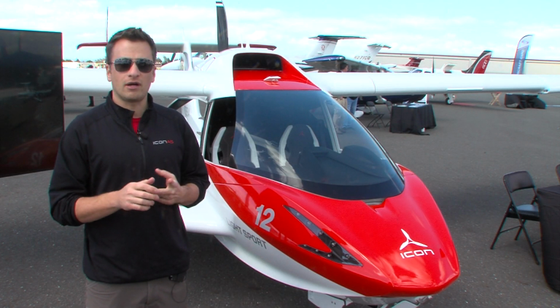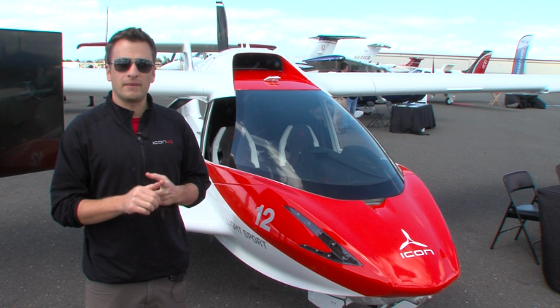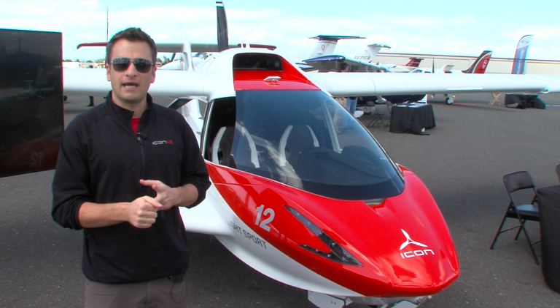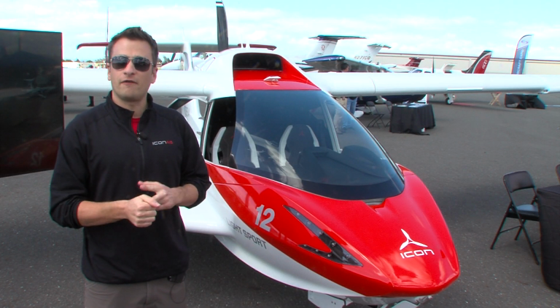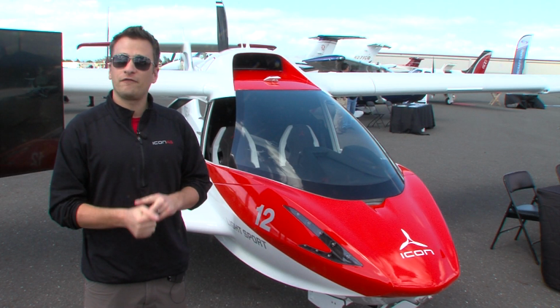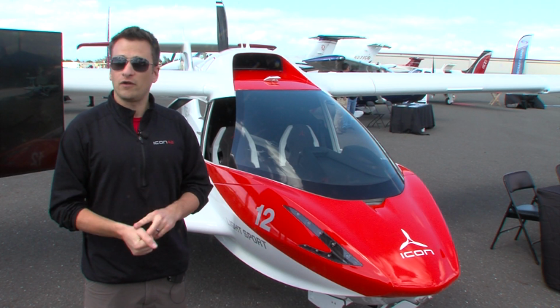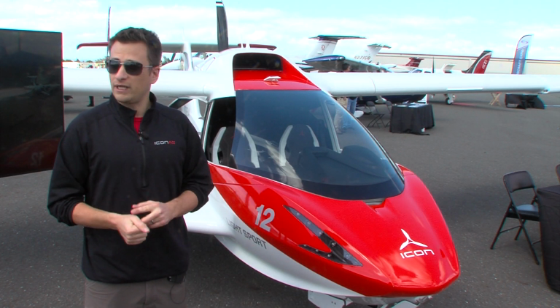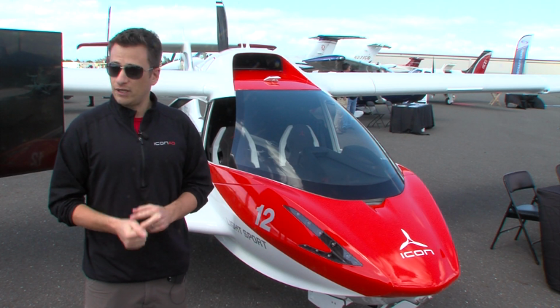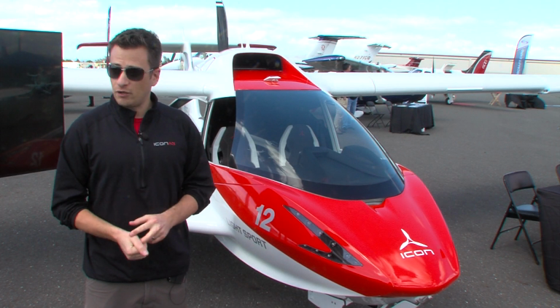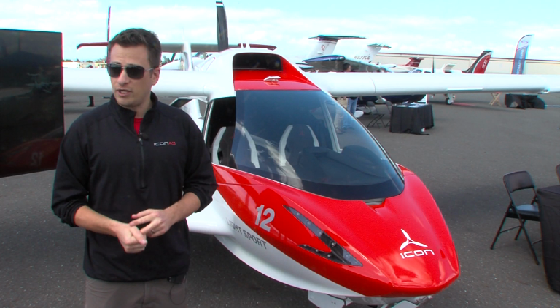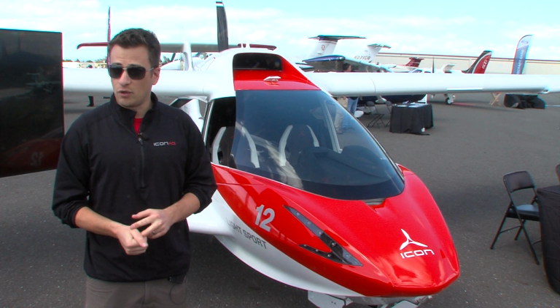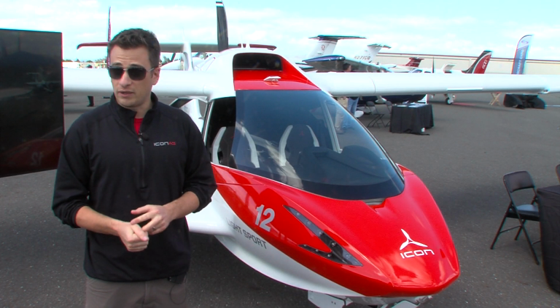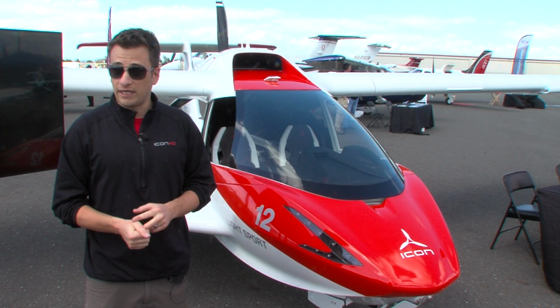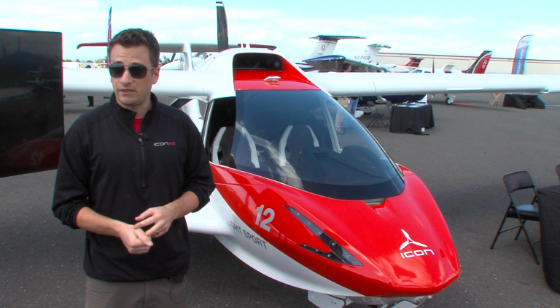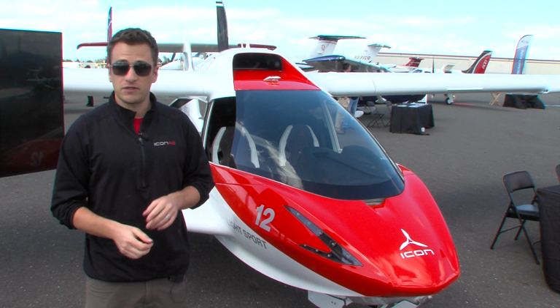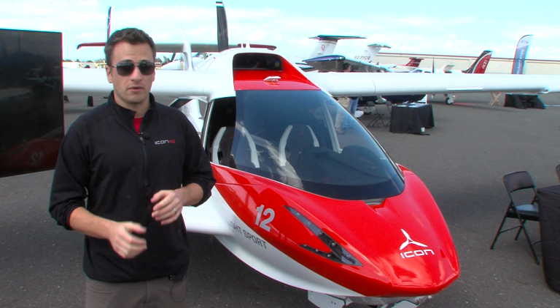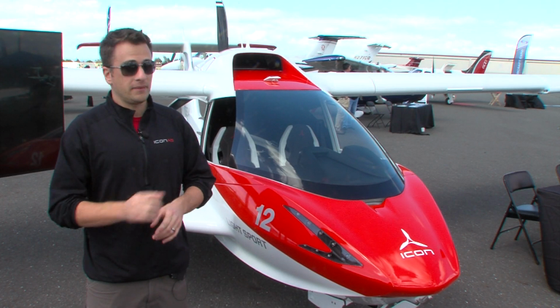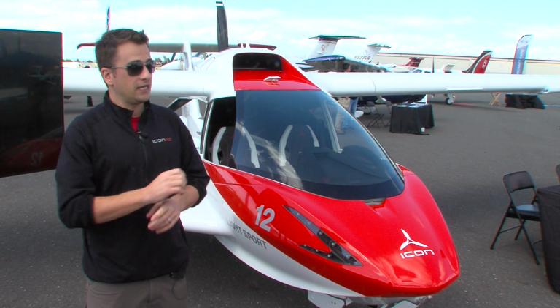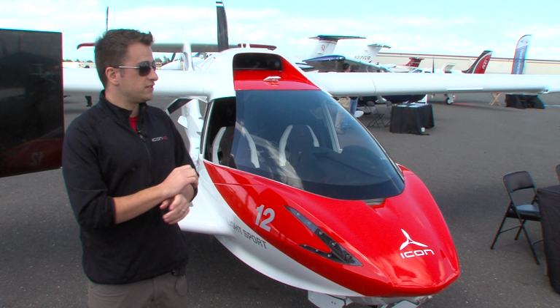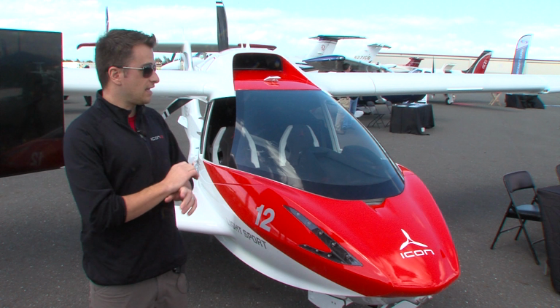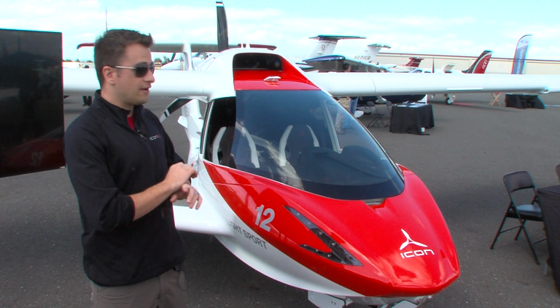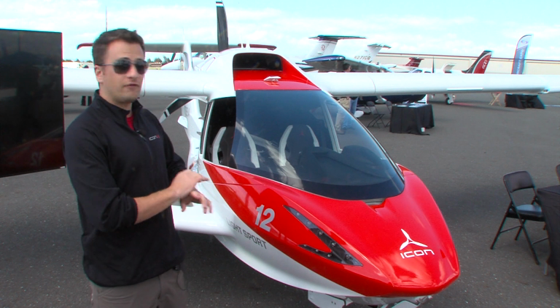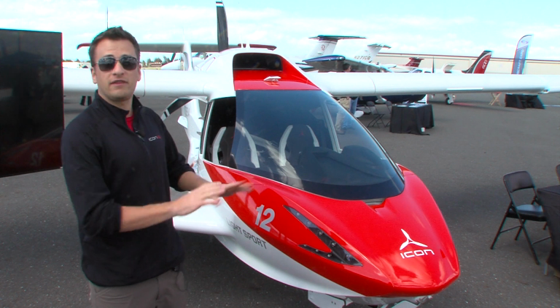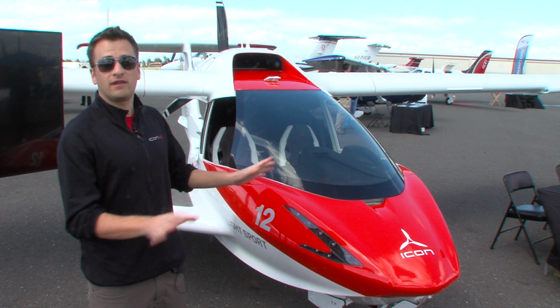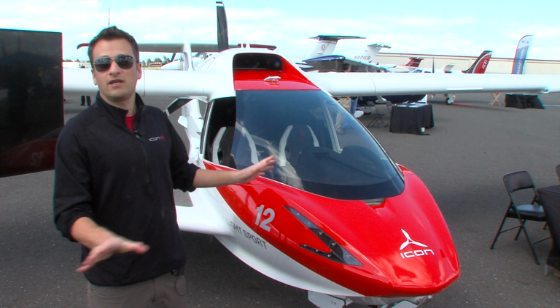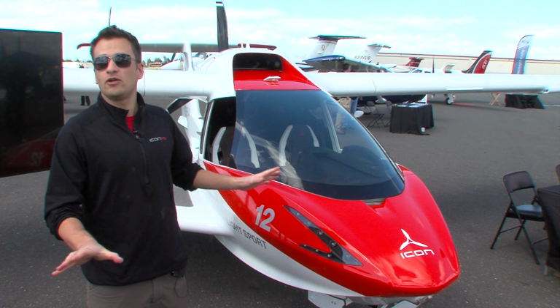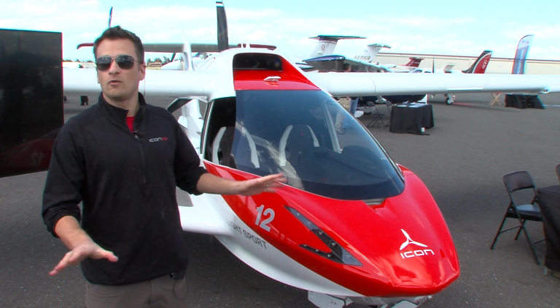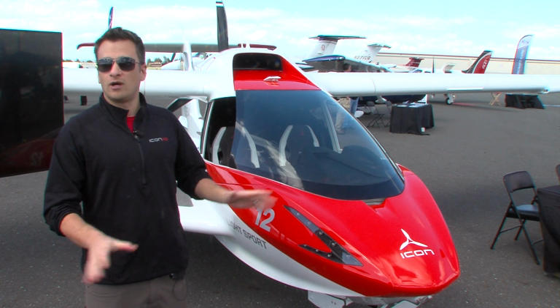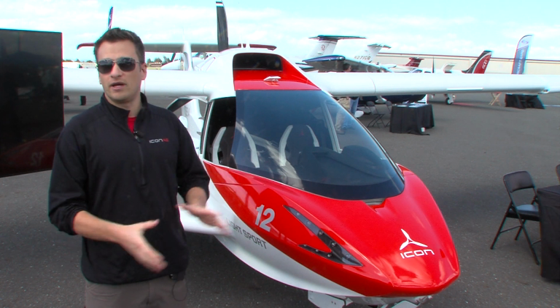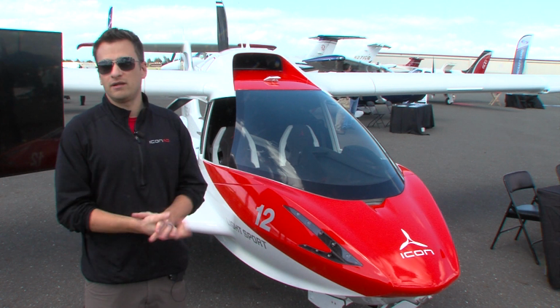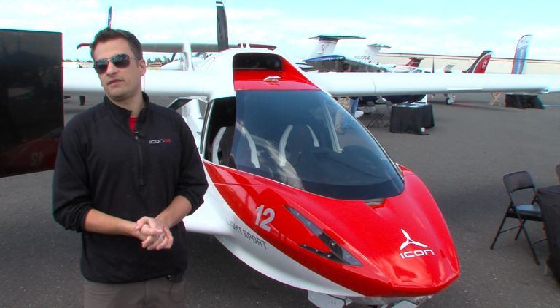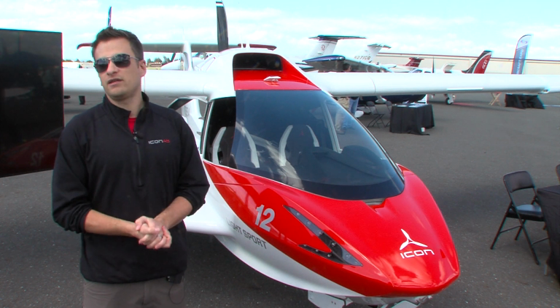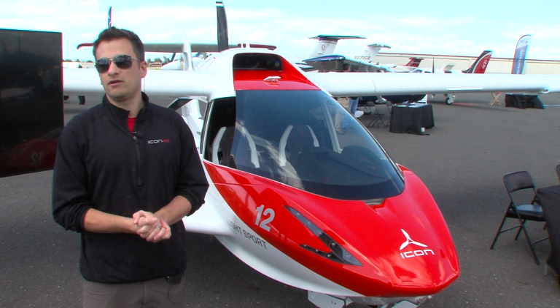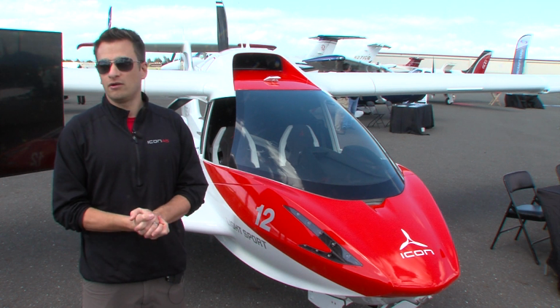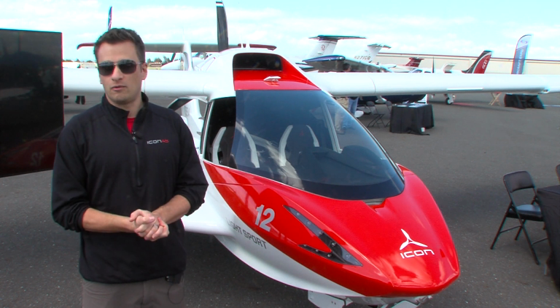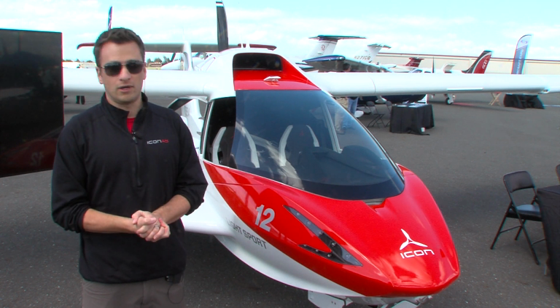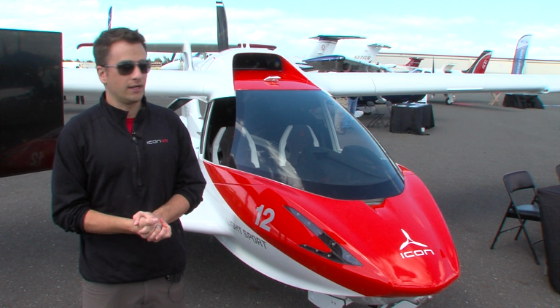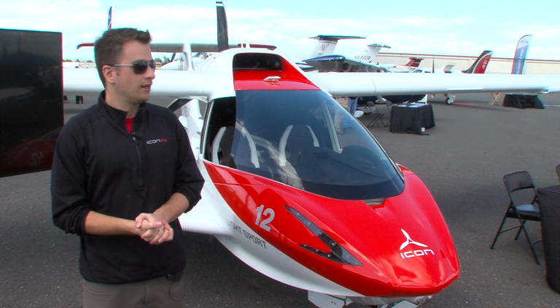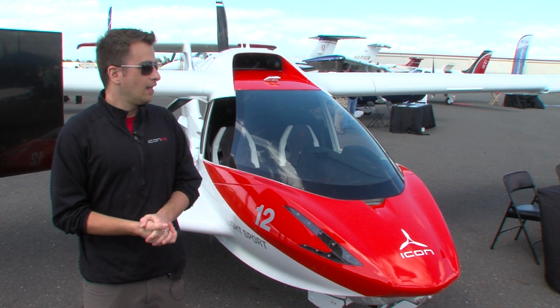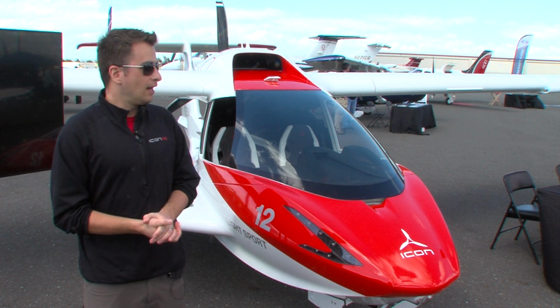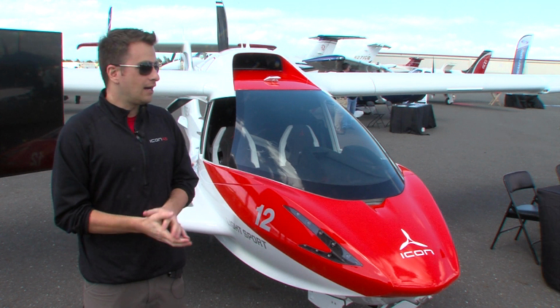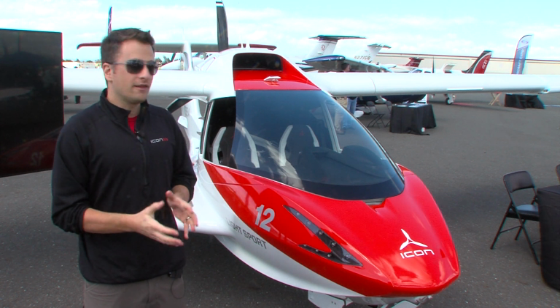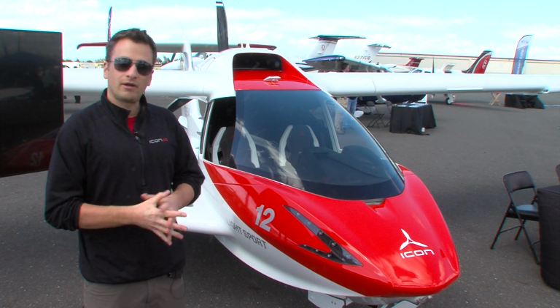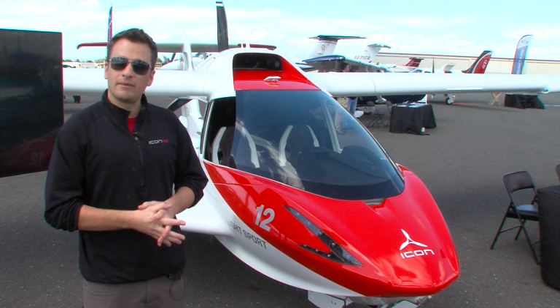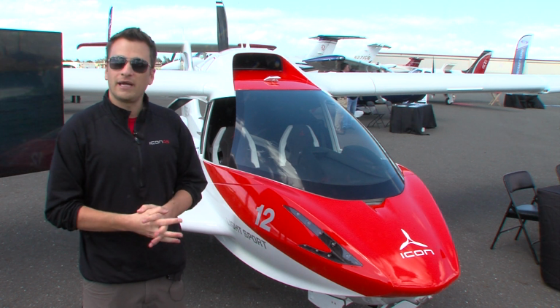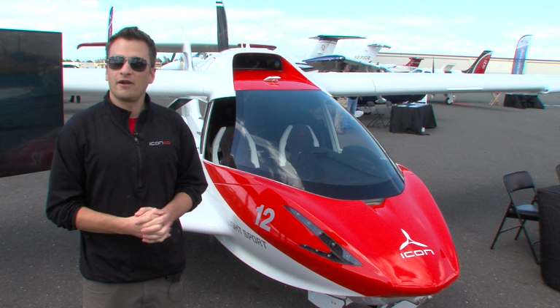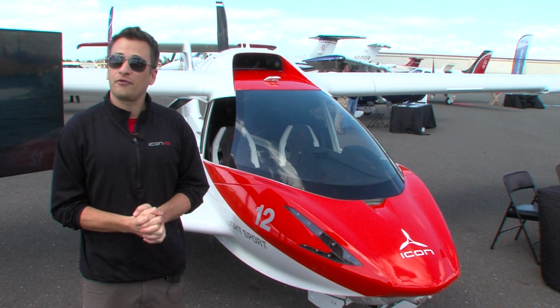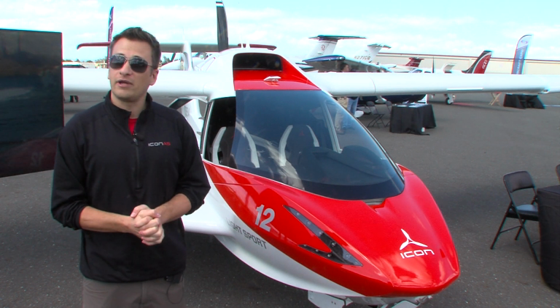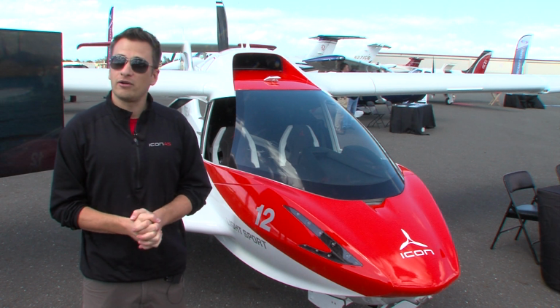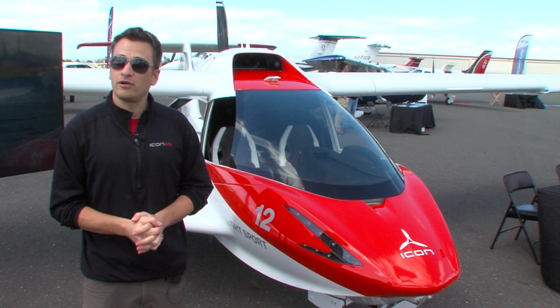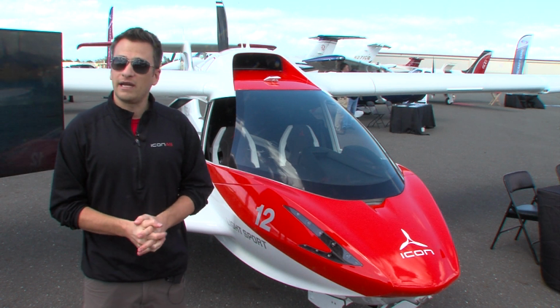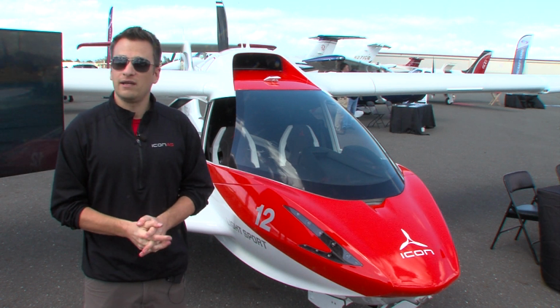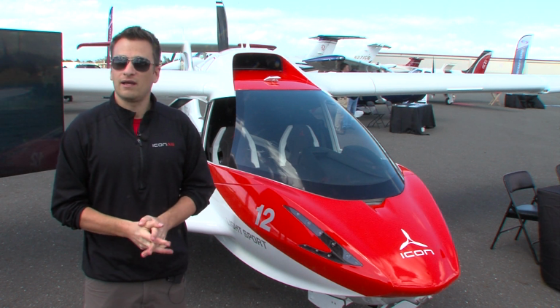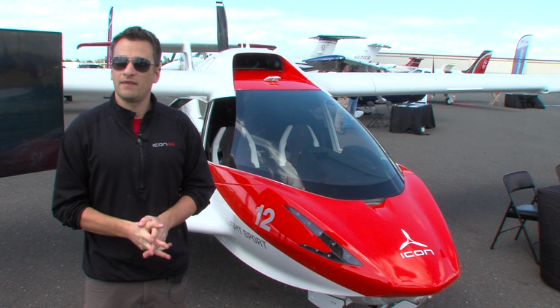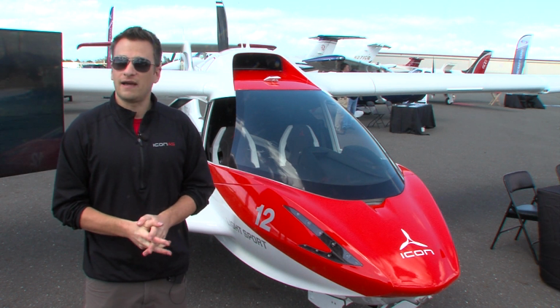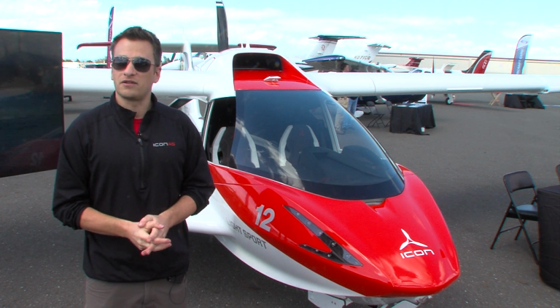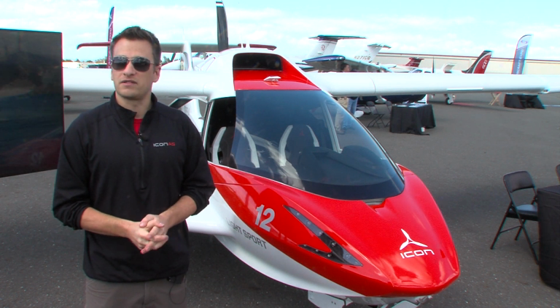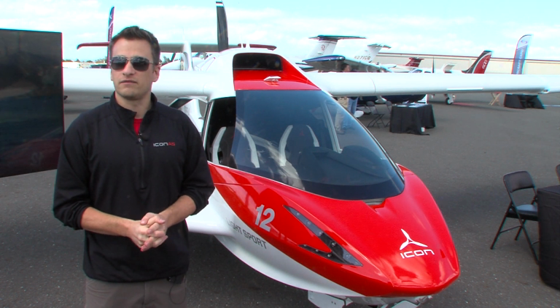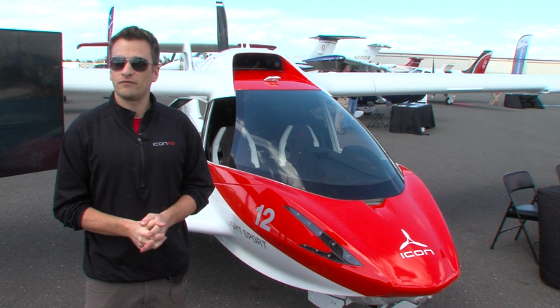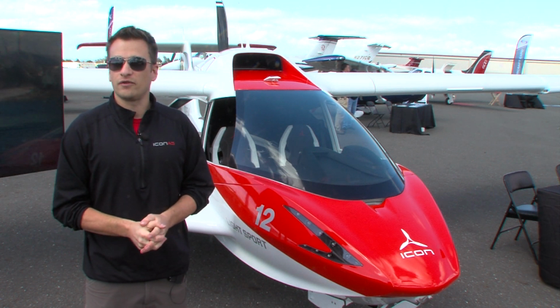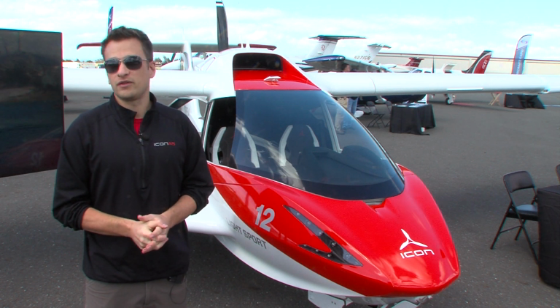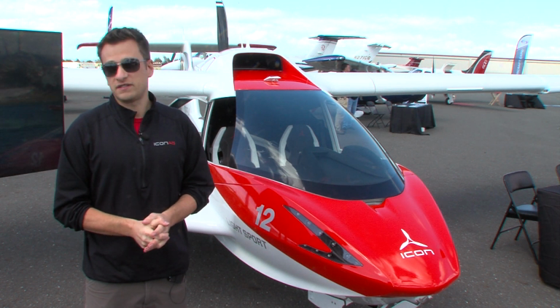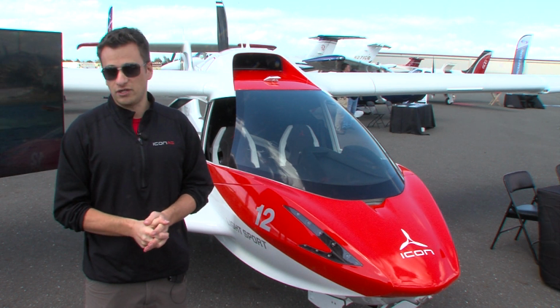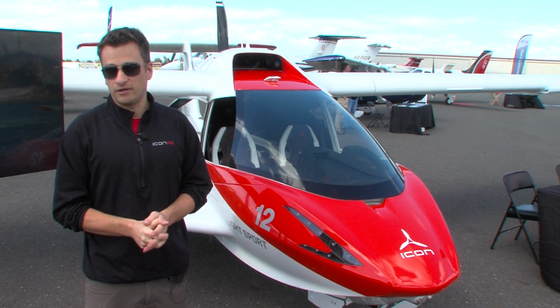The 2018 models that we have just introduced are coming out fully loaded only — everything you want, nothing you don't want. They're coming out at $389,000 for this year.